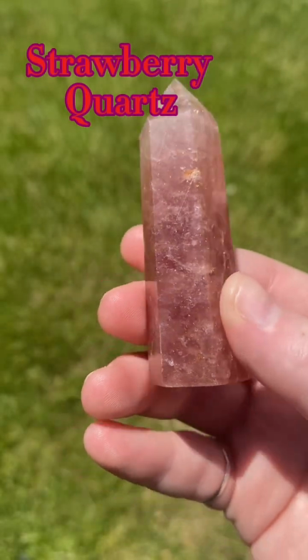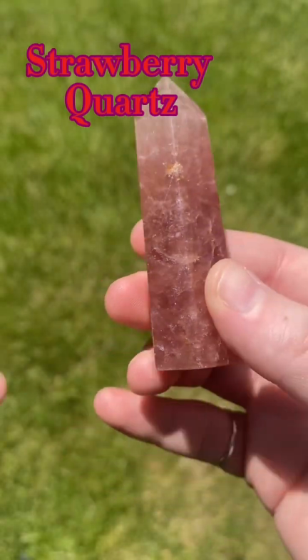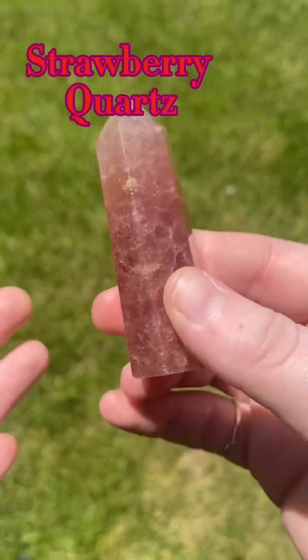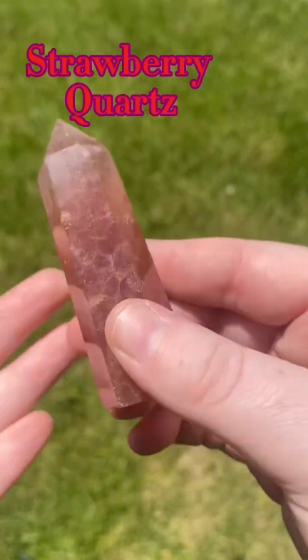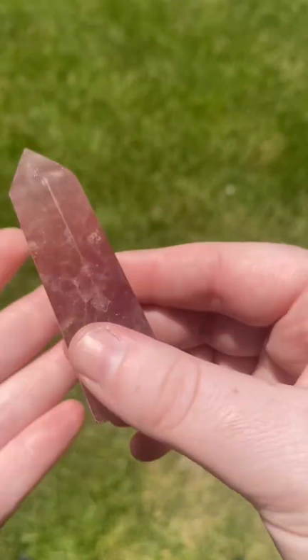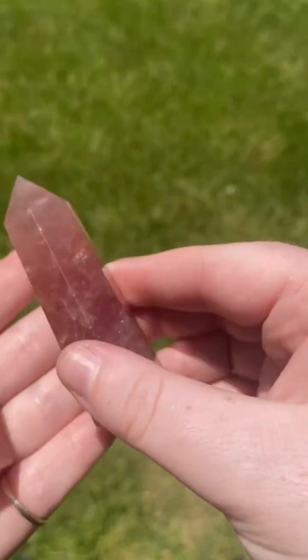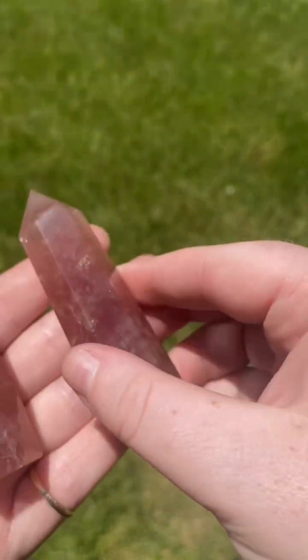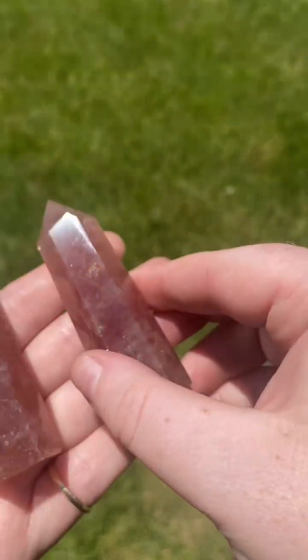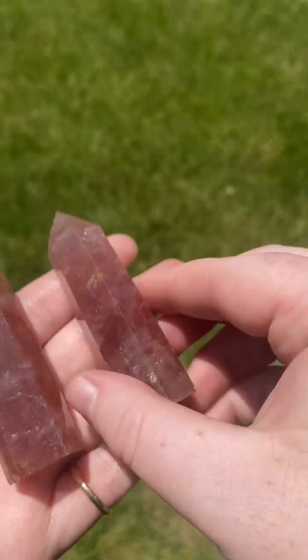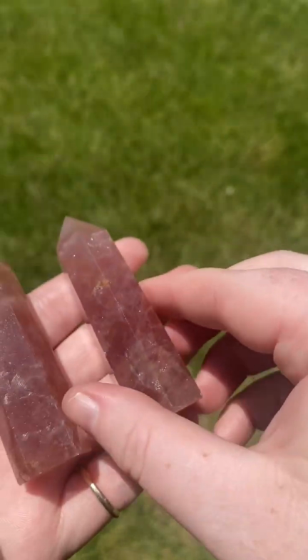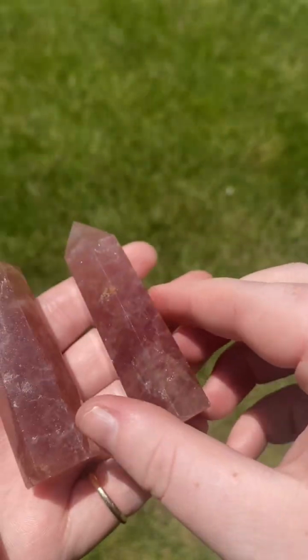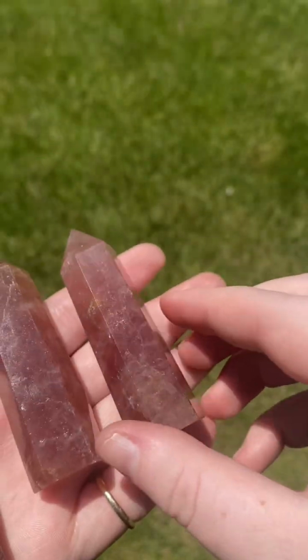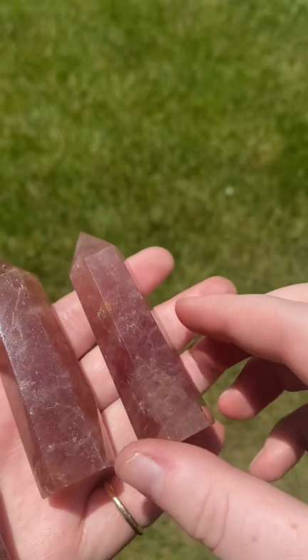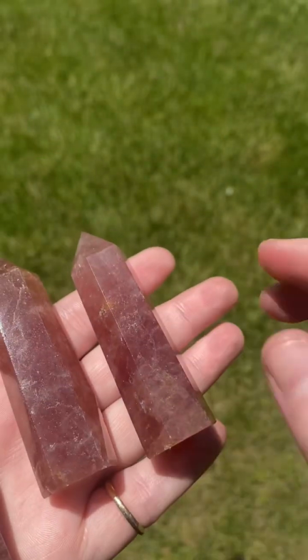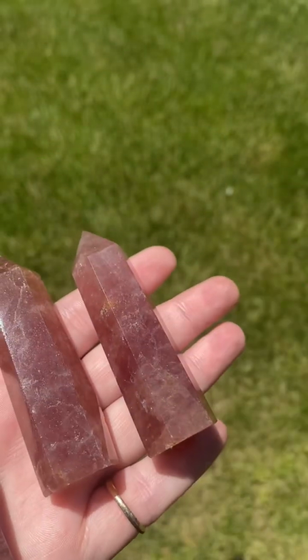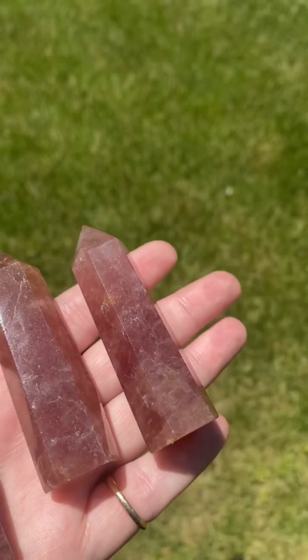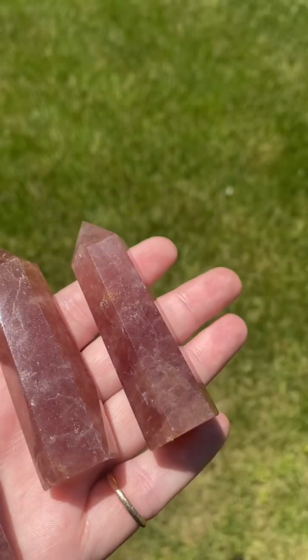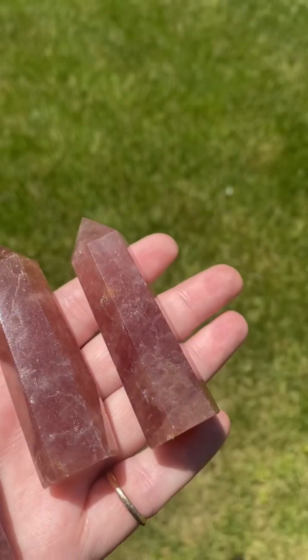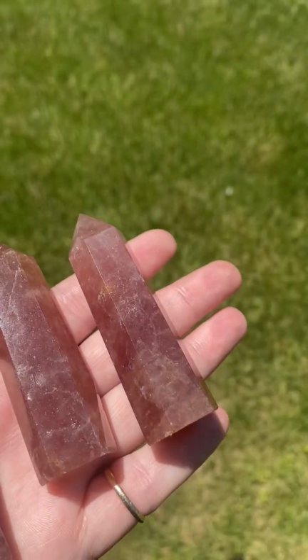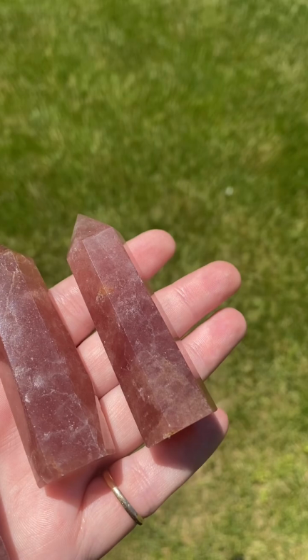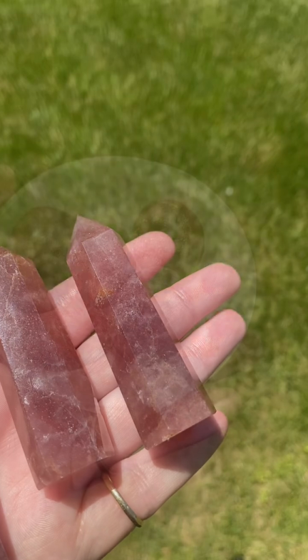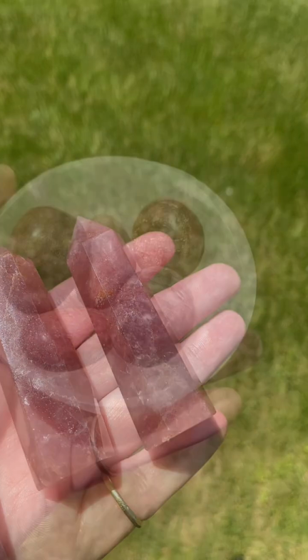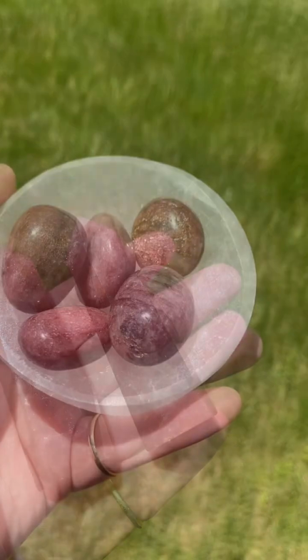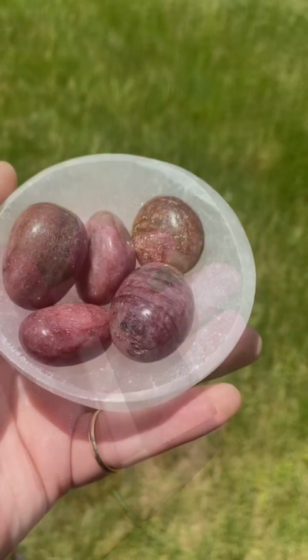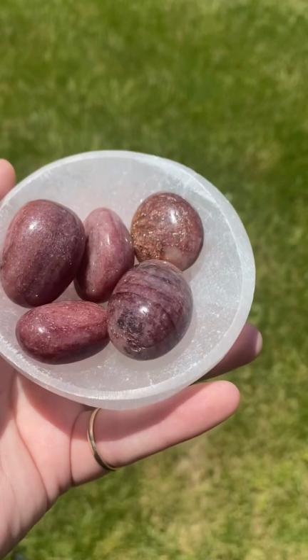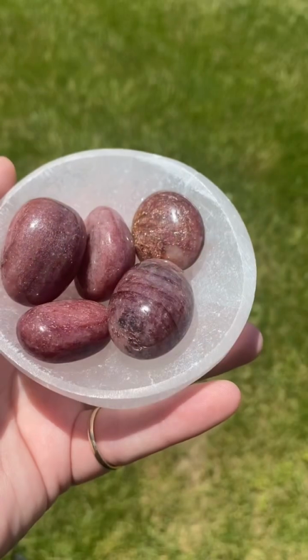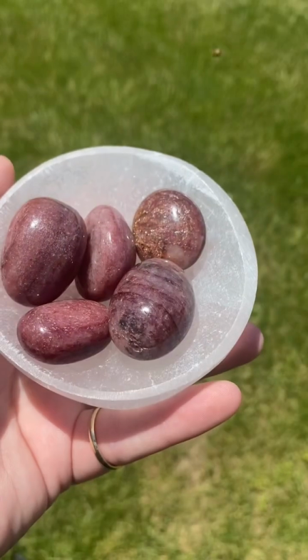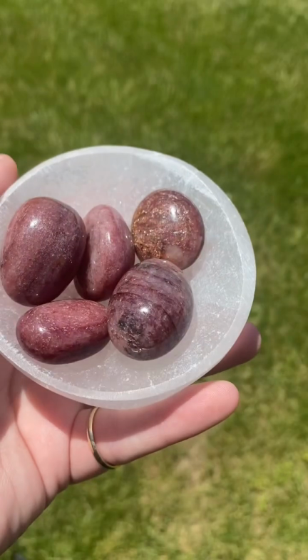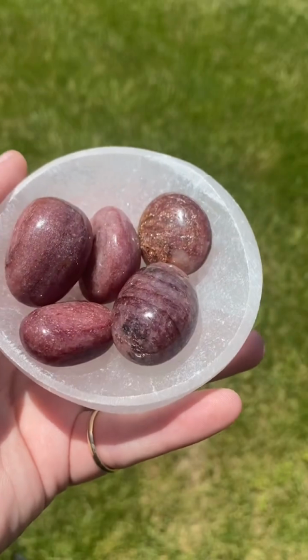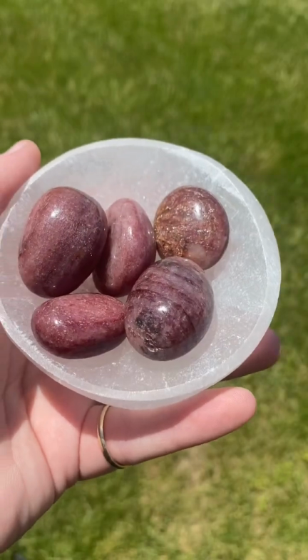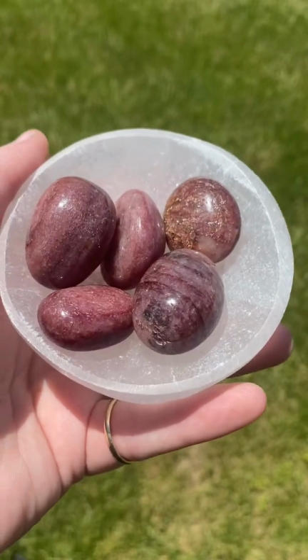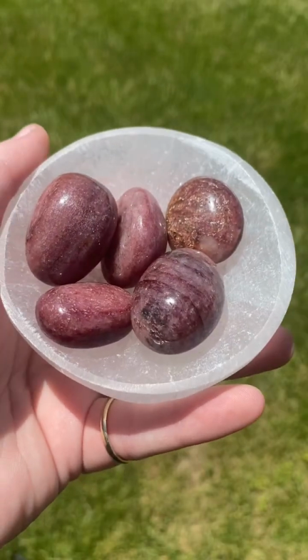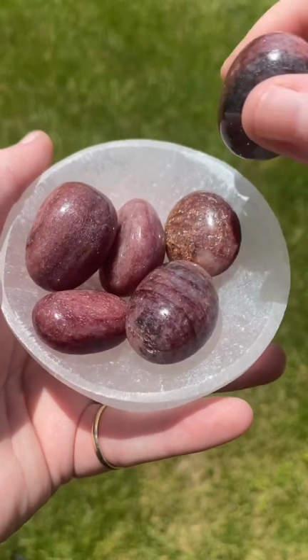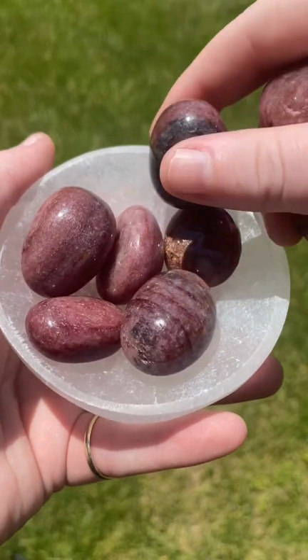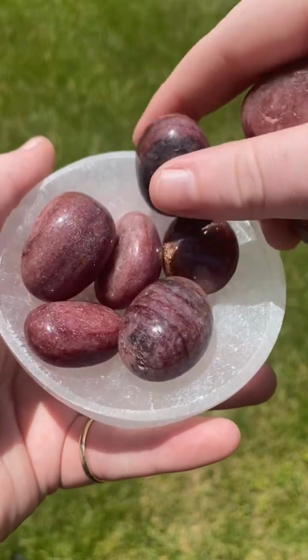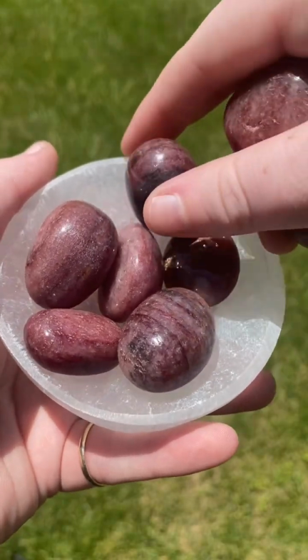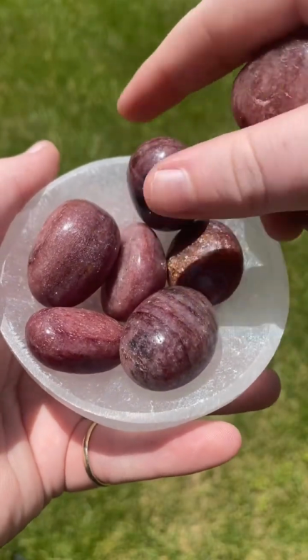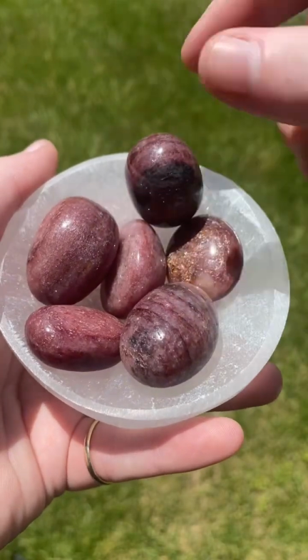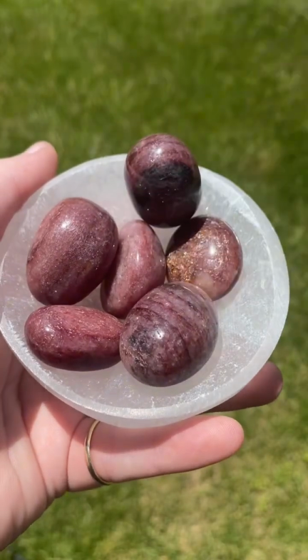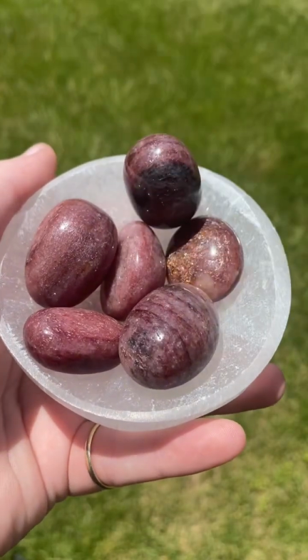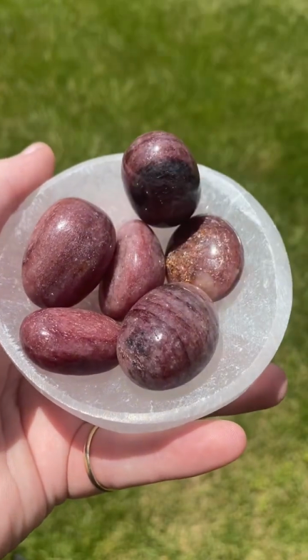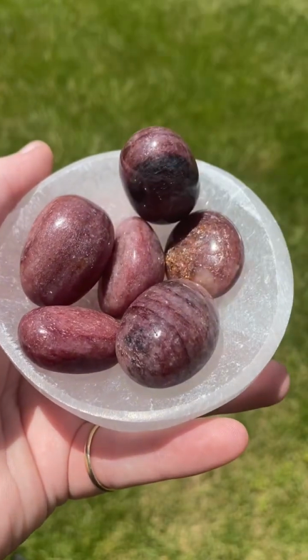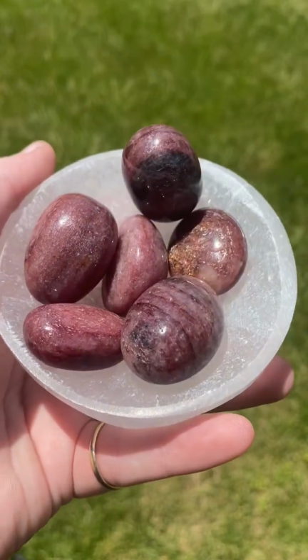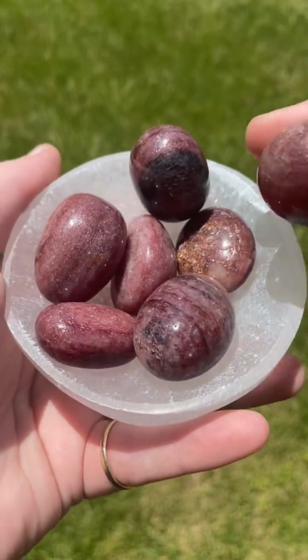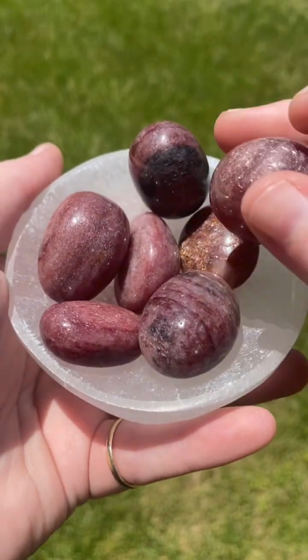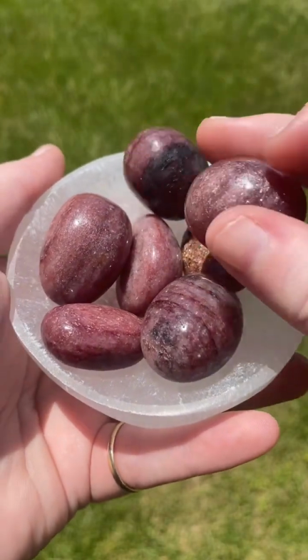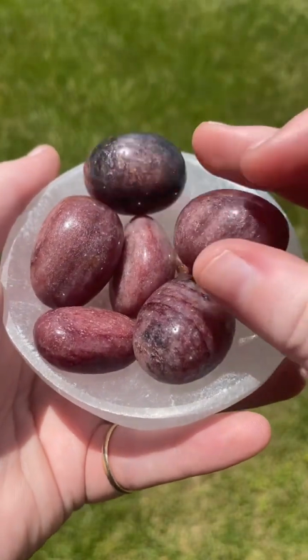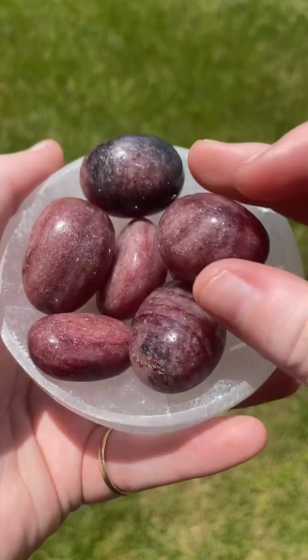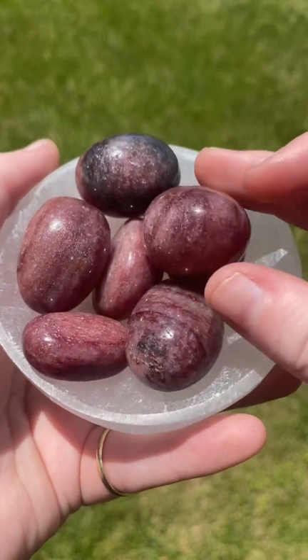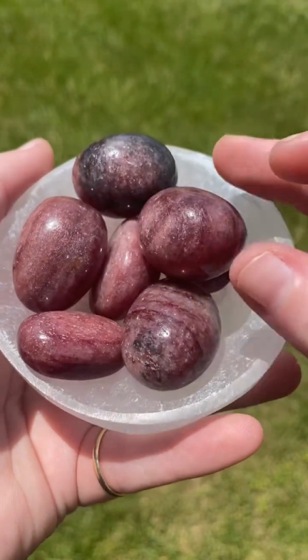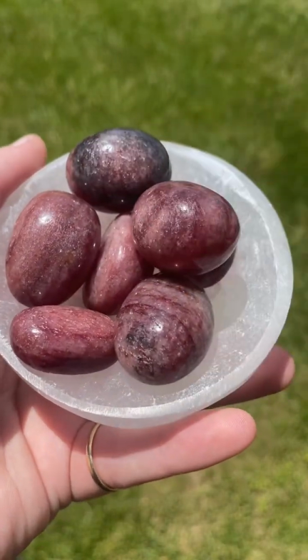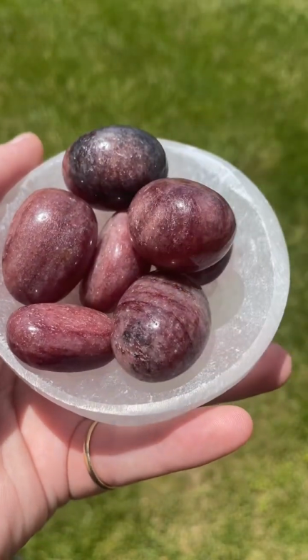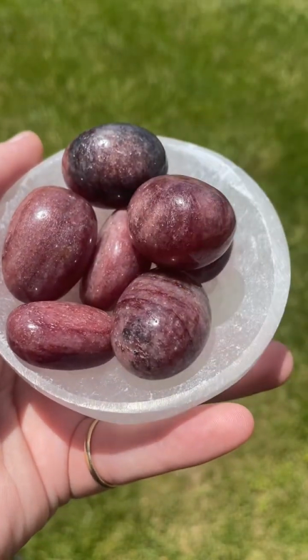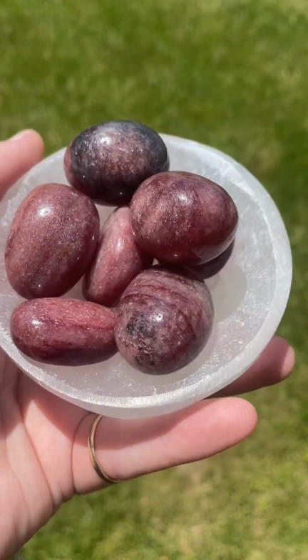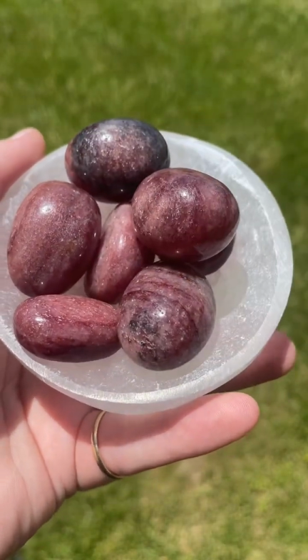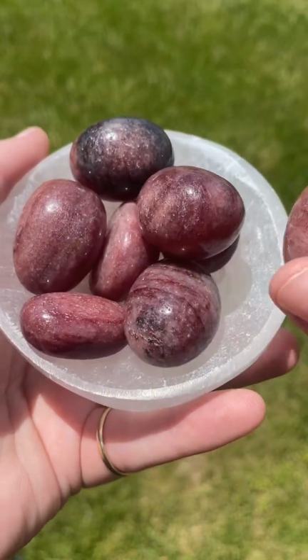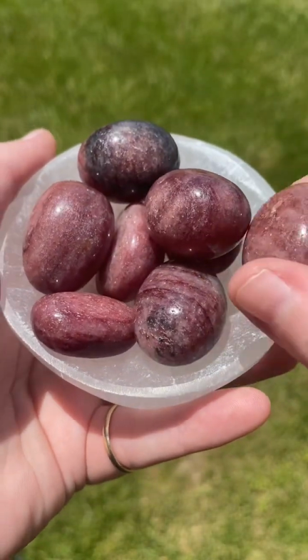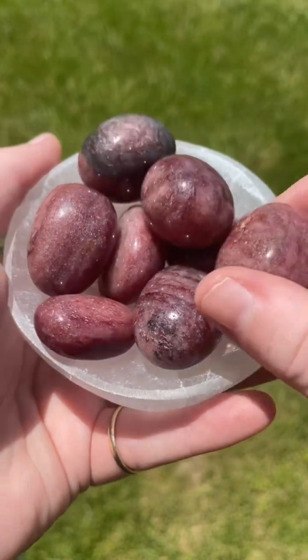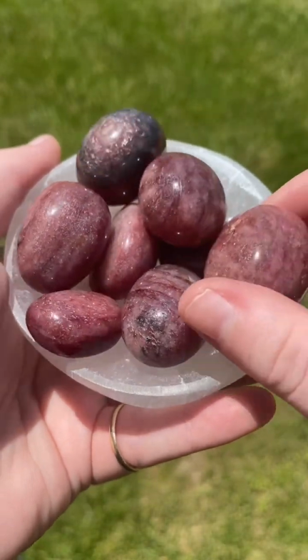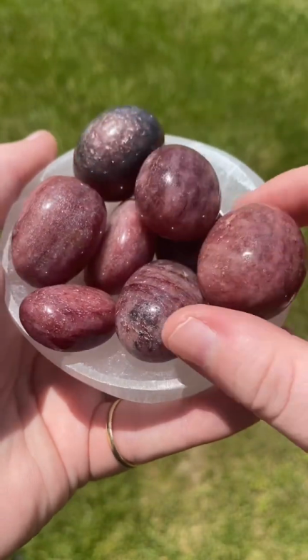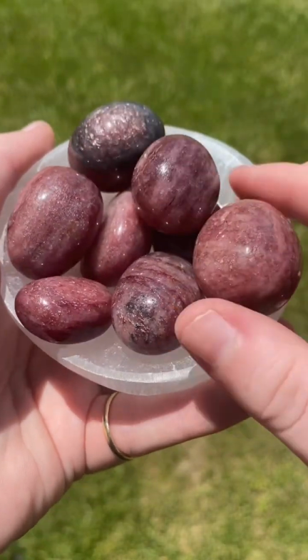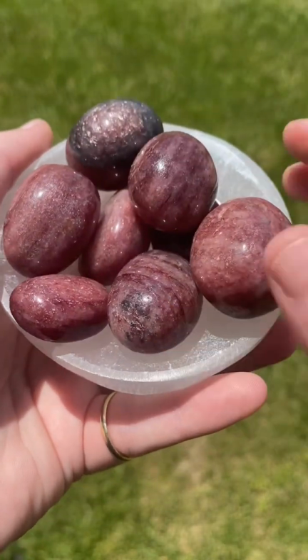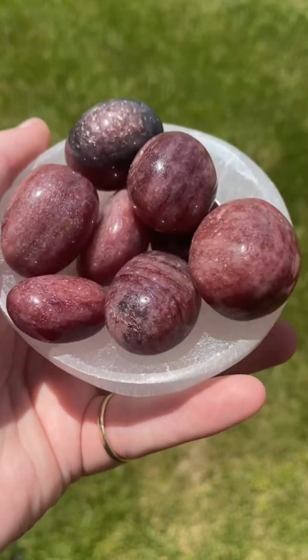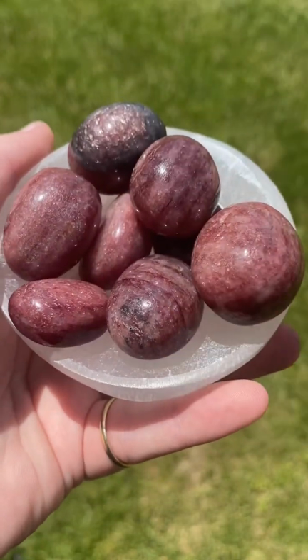Strawberry quartz looks very similar to cherry quartz. However, cherry quartz is synthetic, while strawberry quartz is natural.